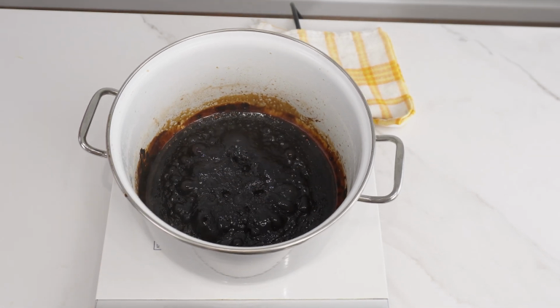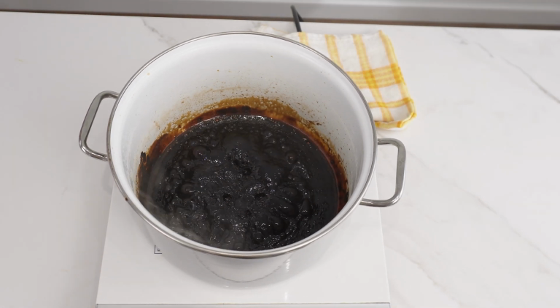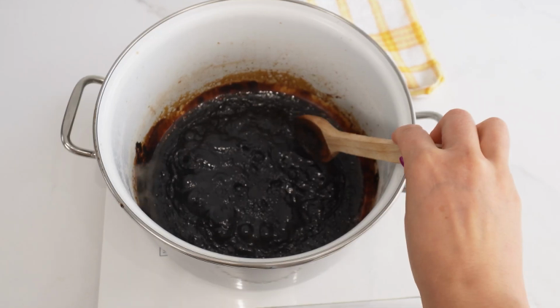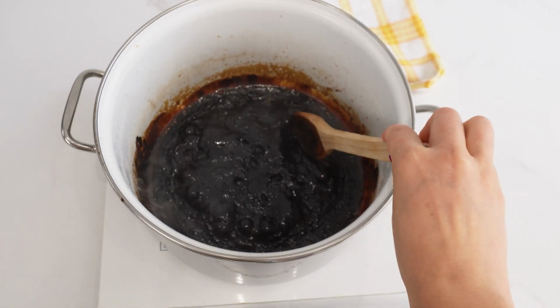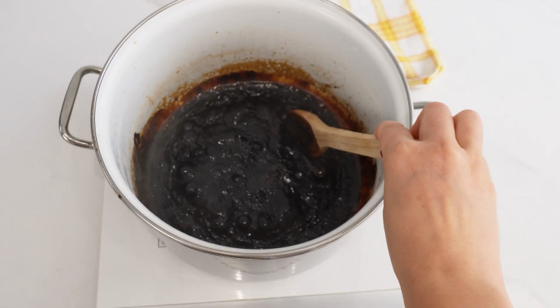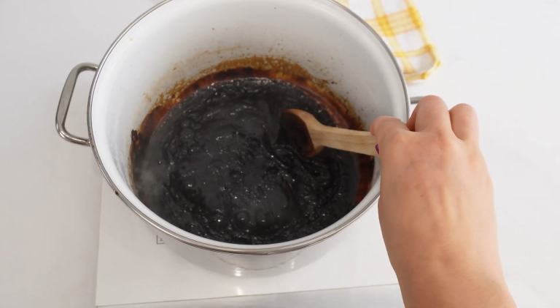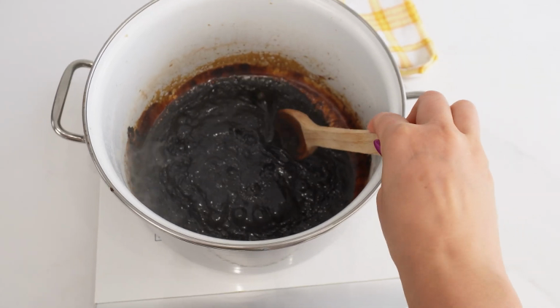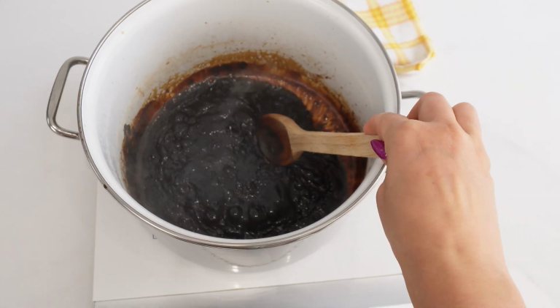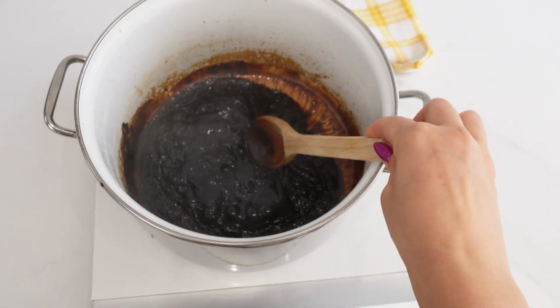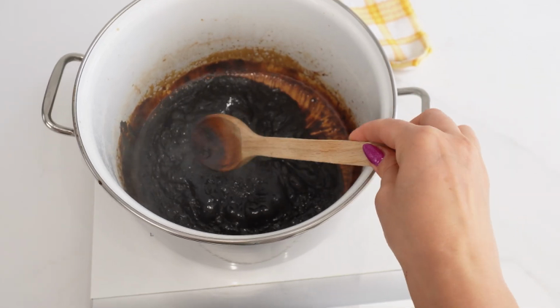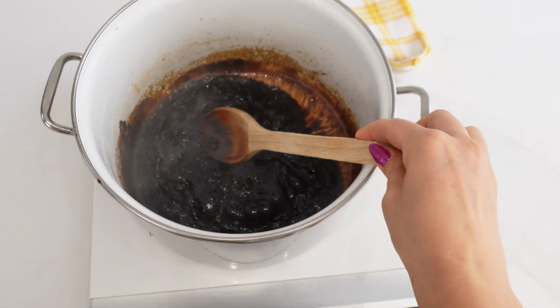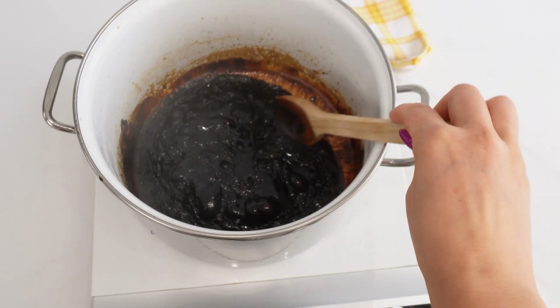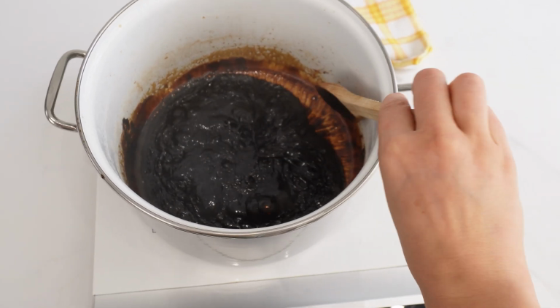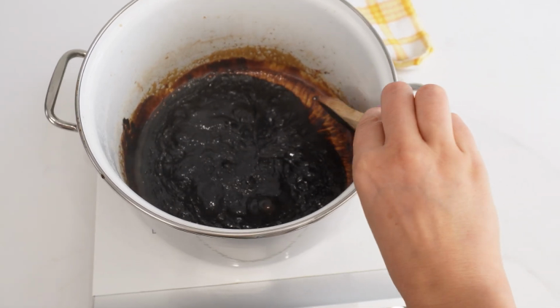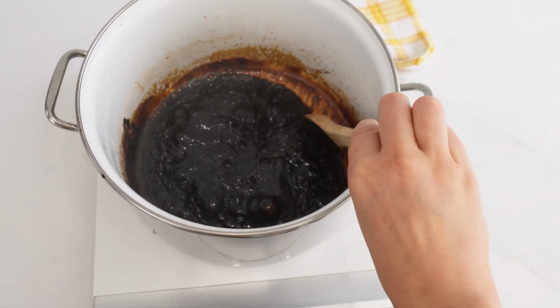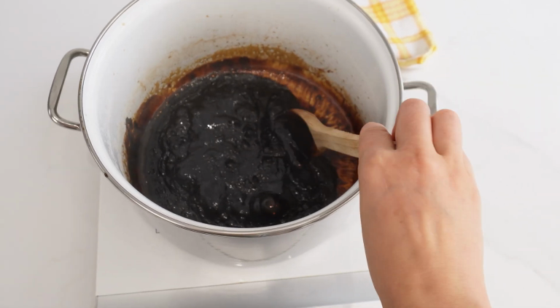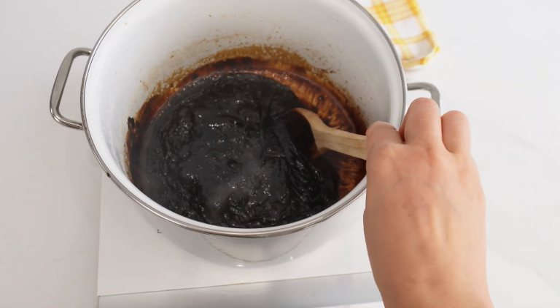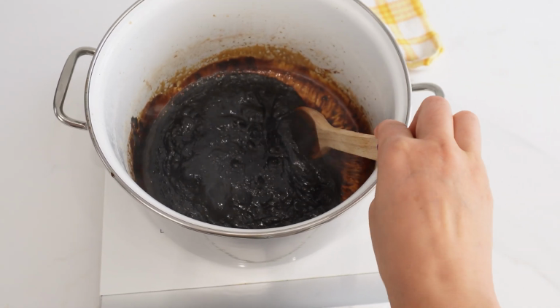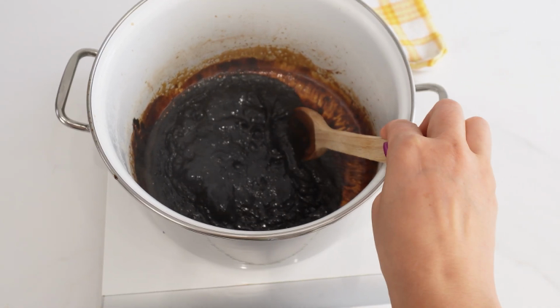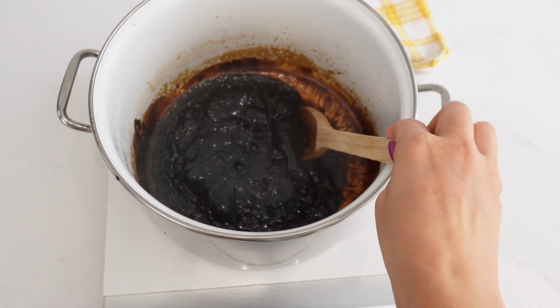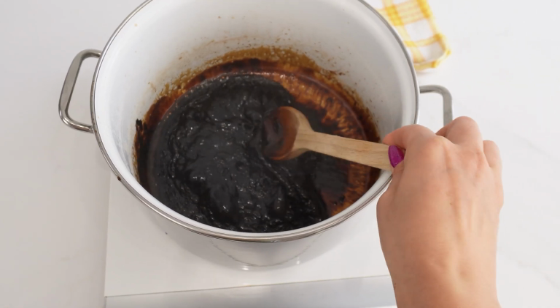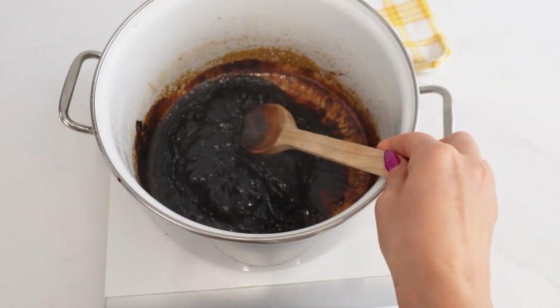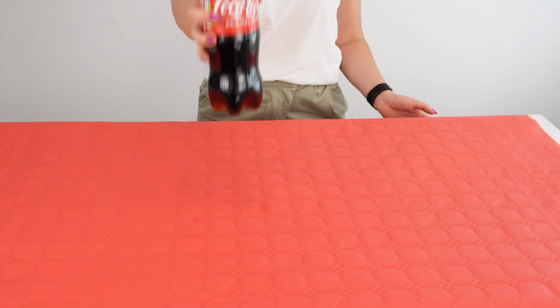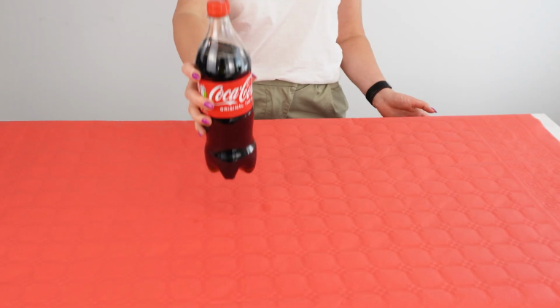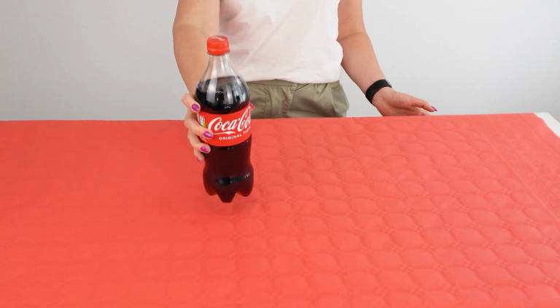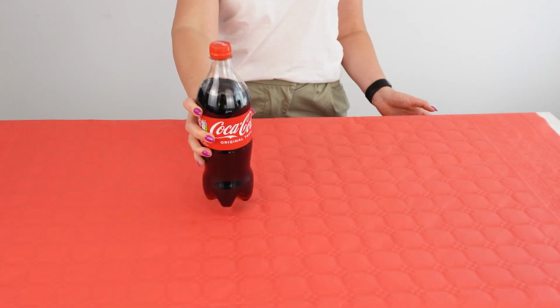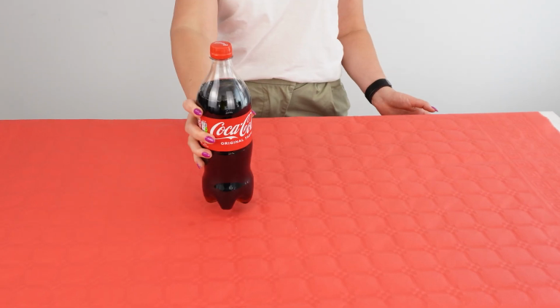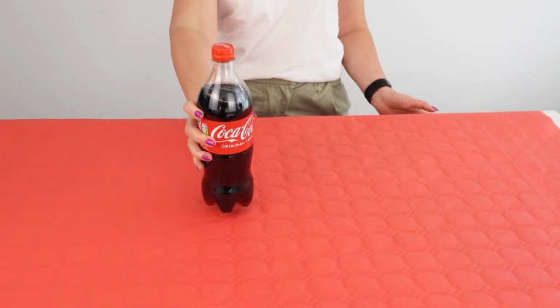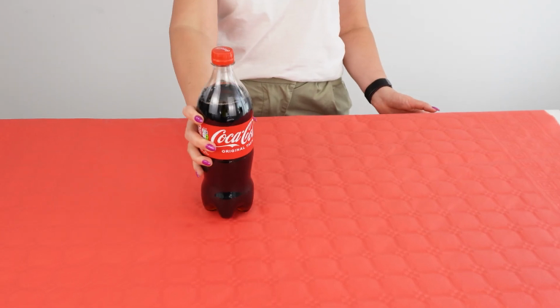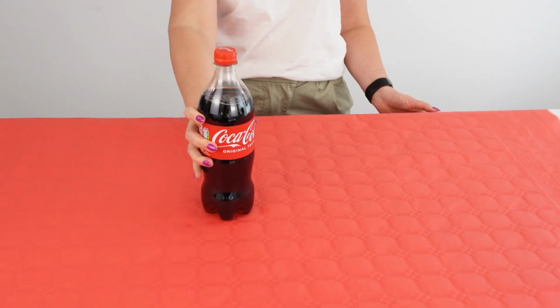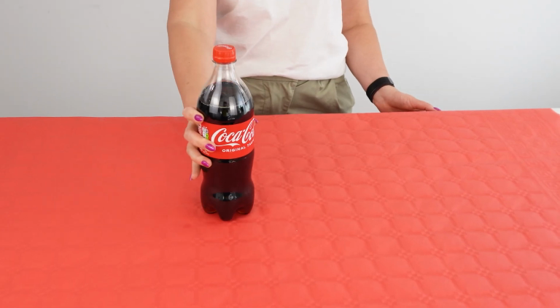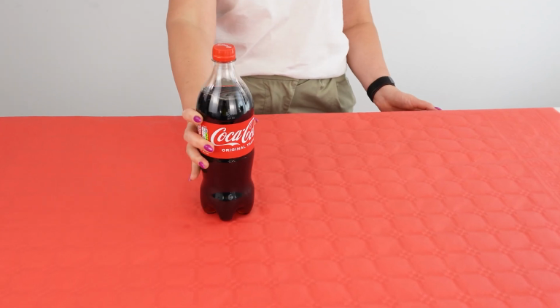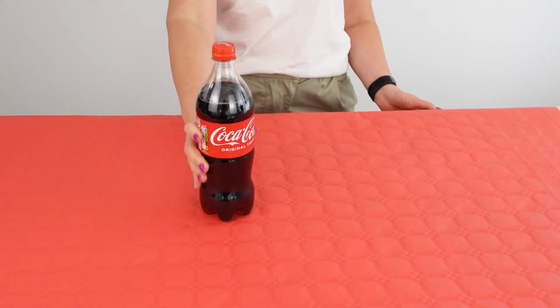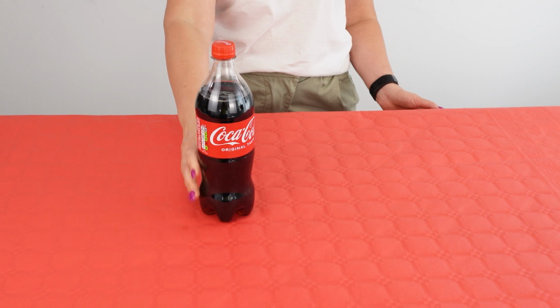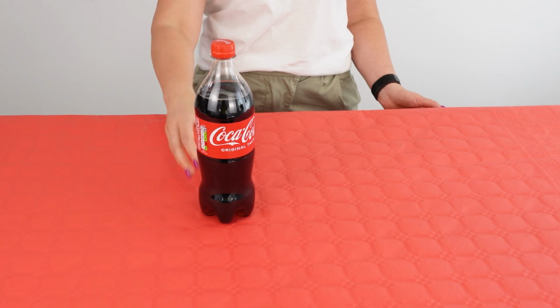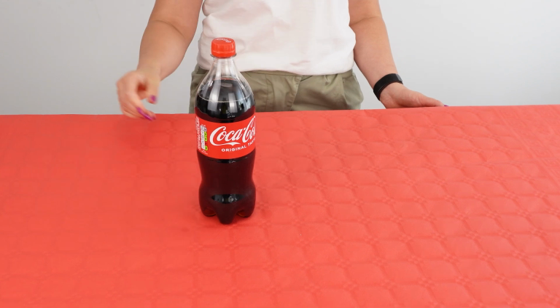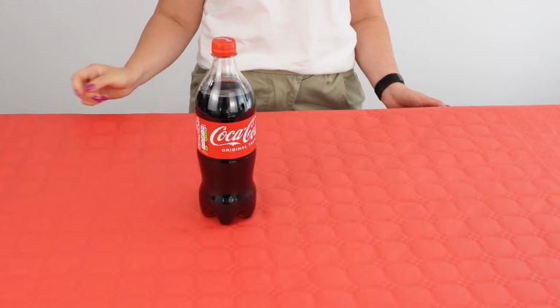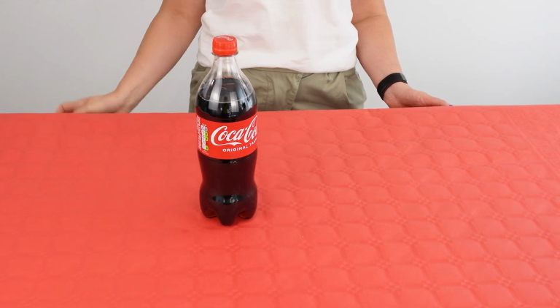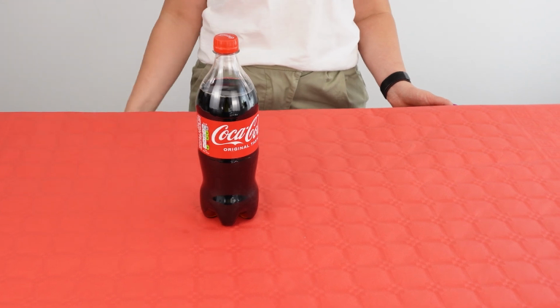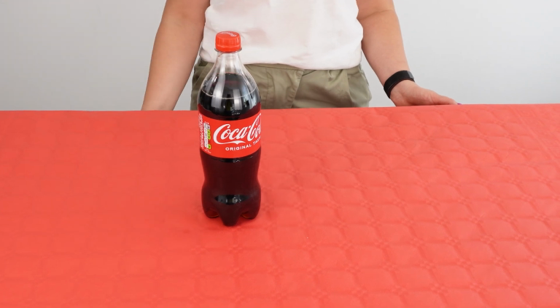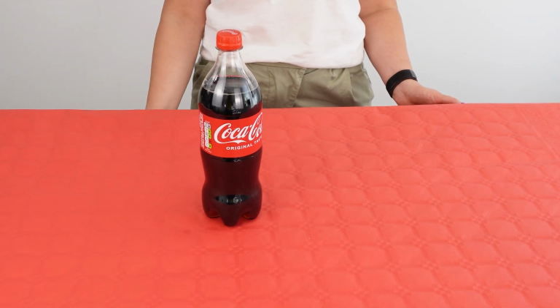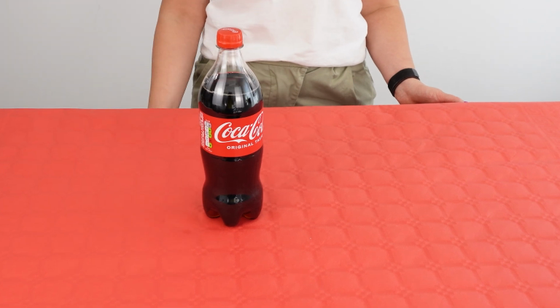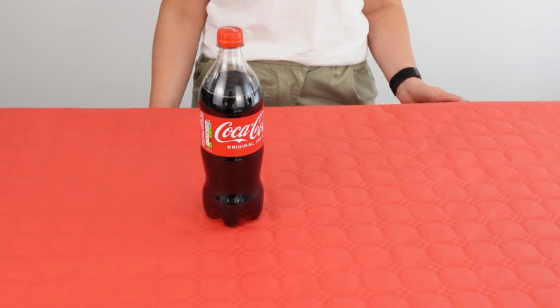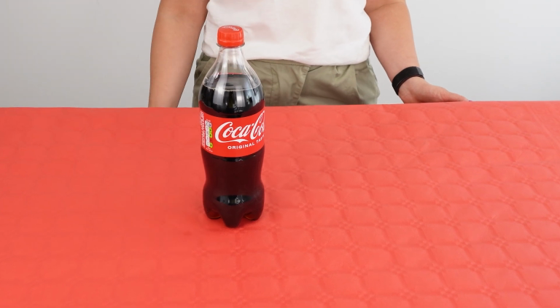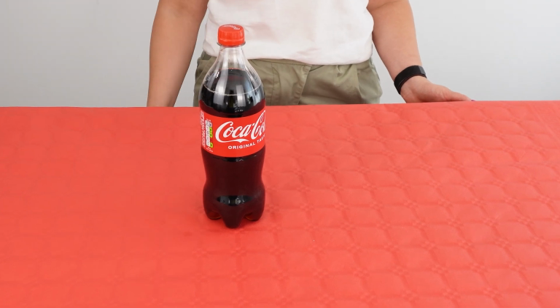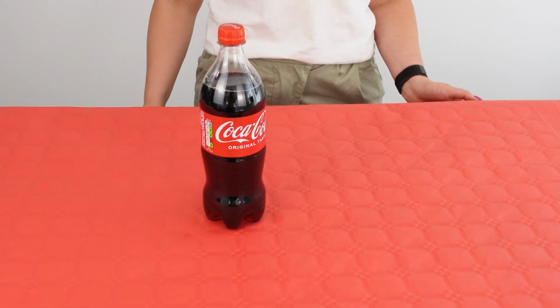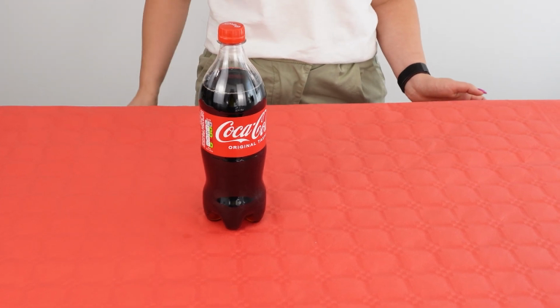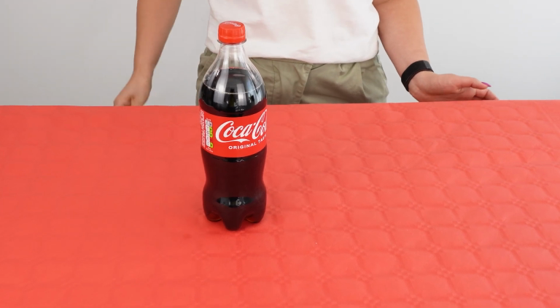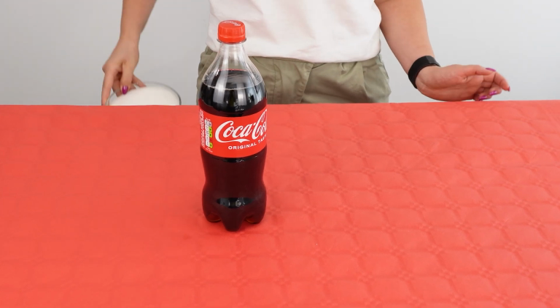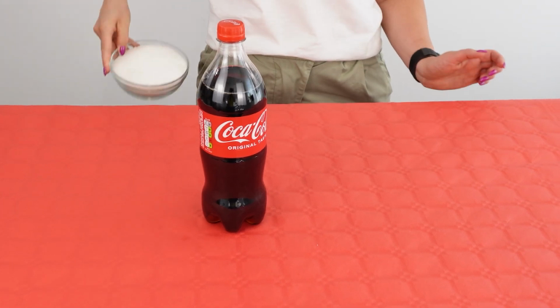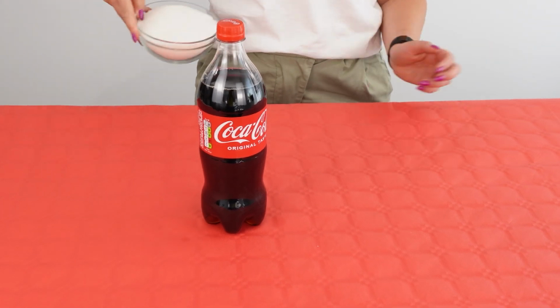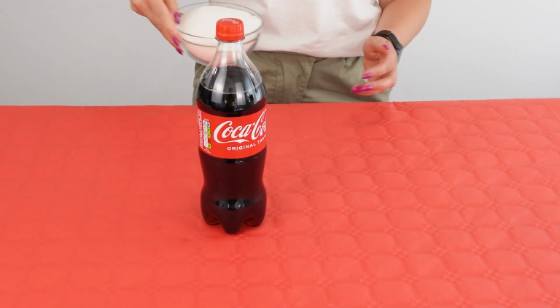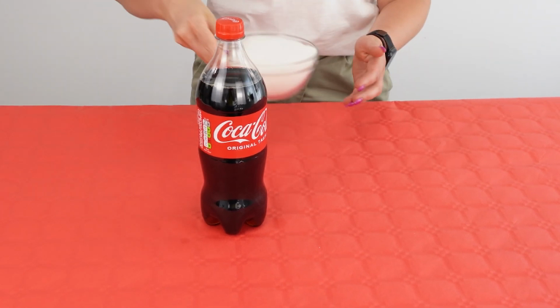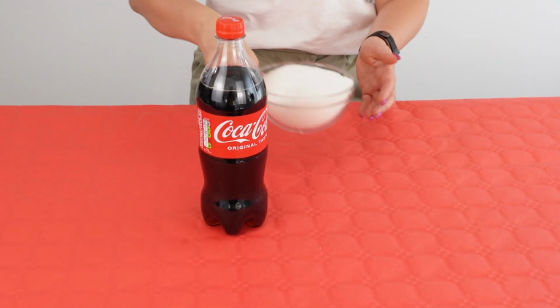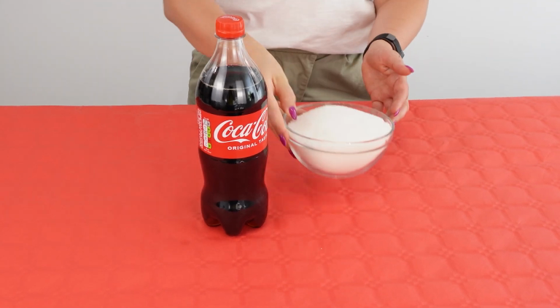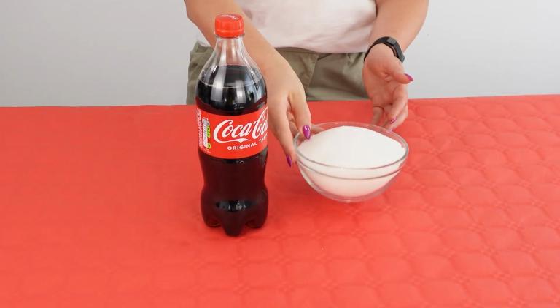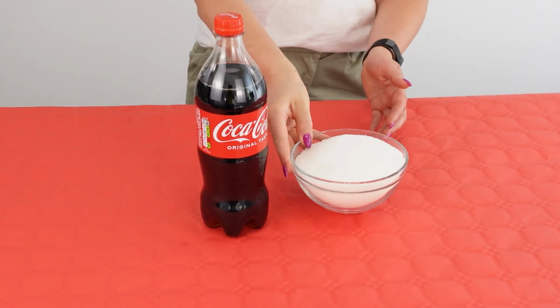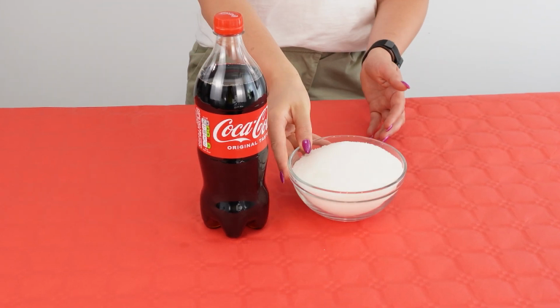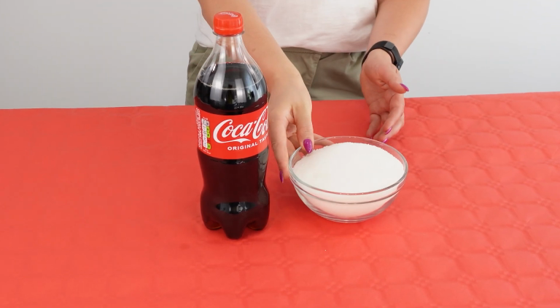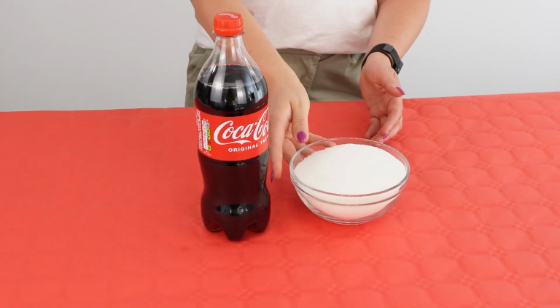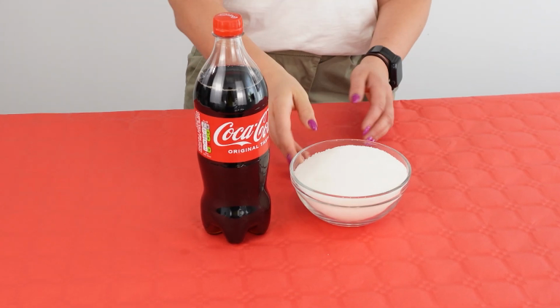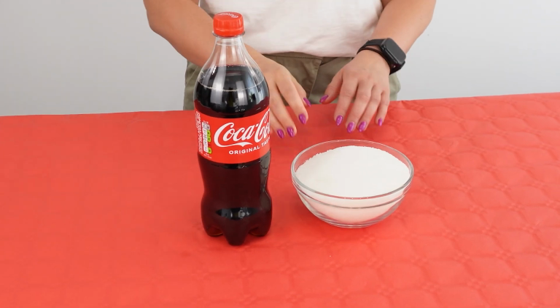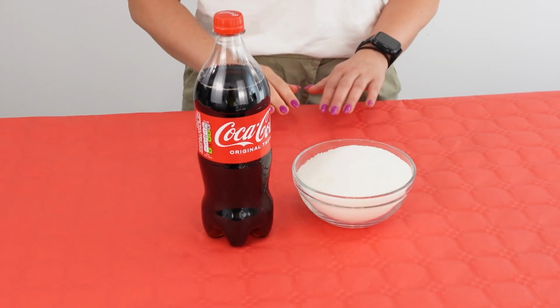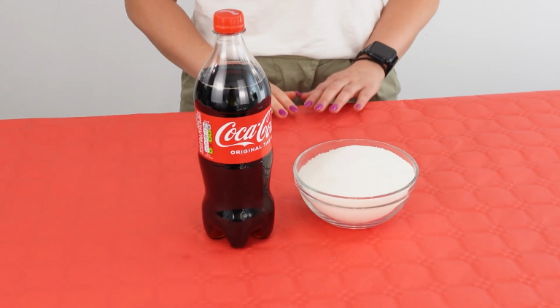Its smell is terrible. It is known that in 3½ ounces of Coke, there are about 11 grams of sugar.